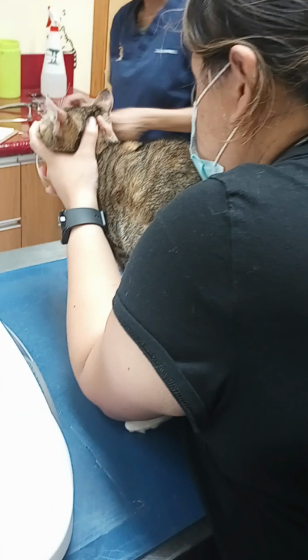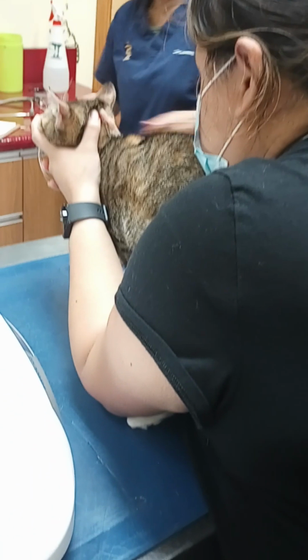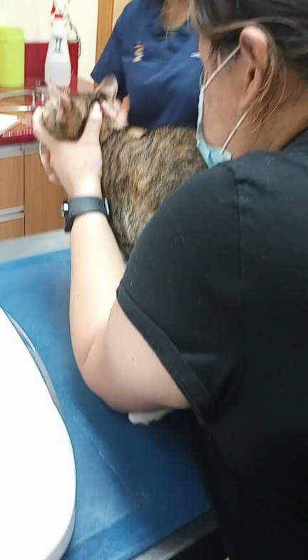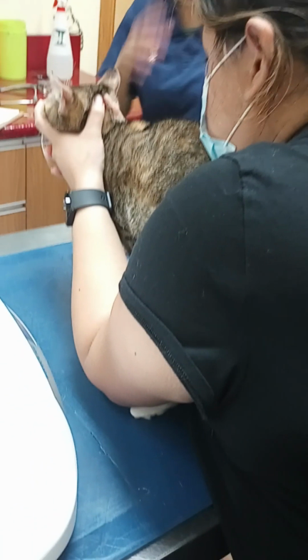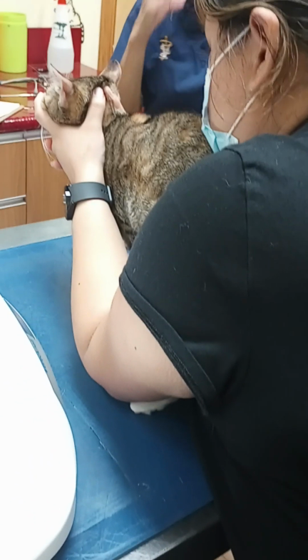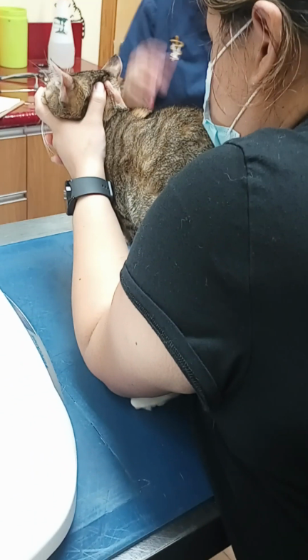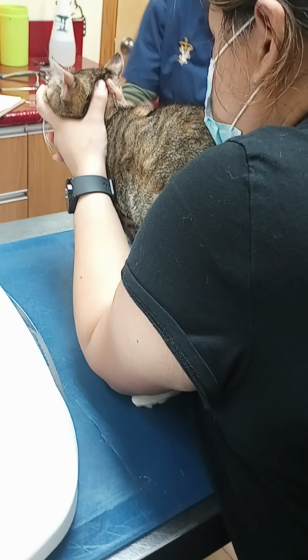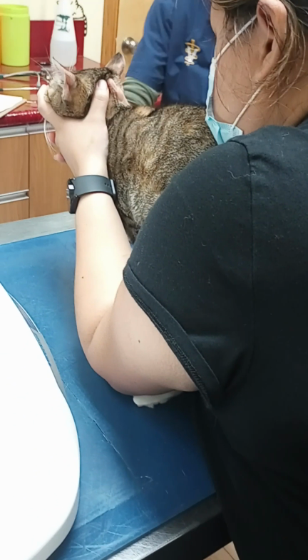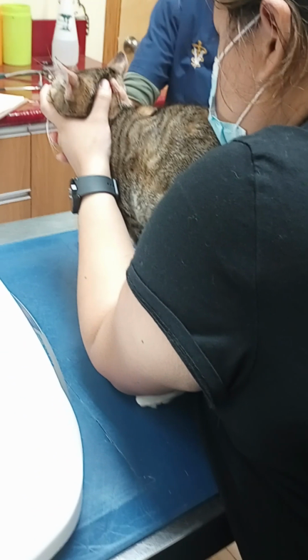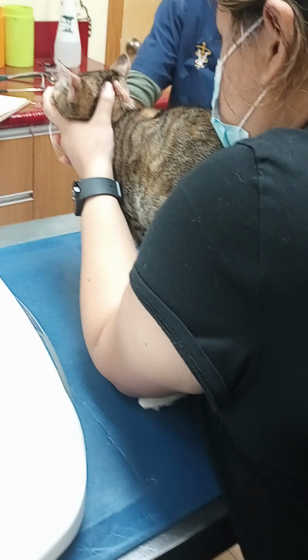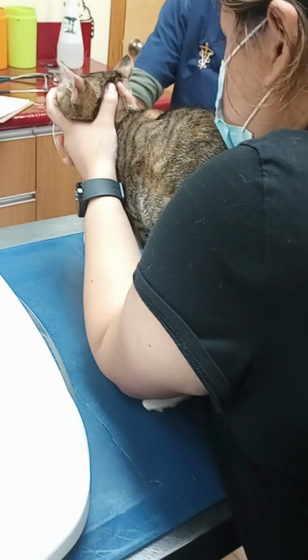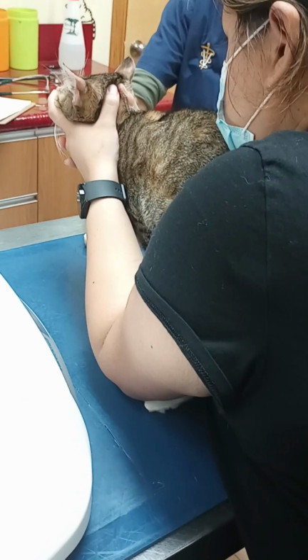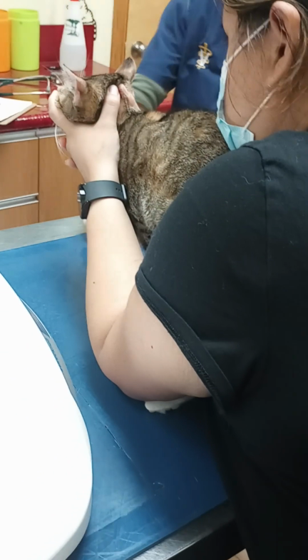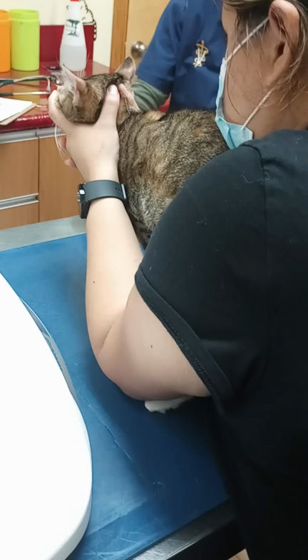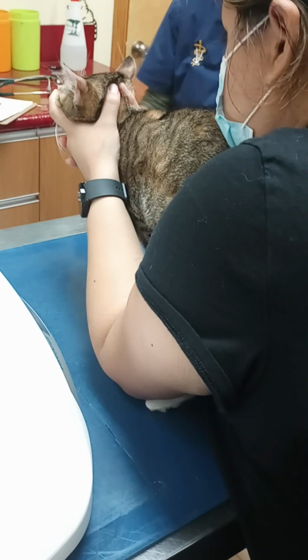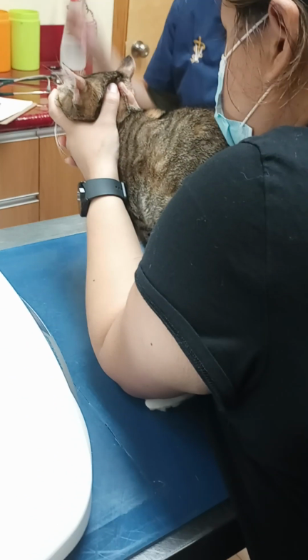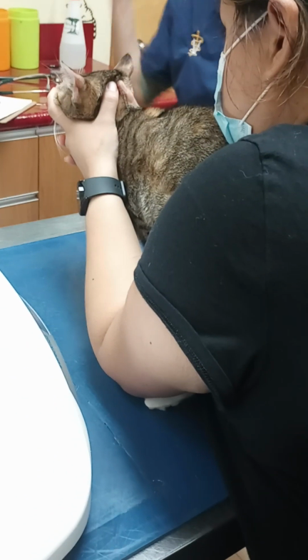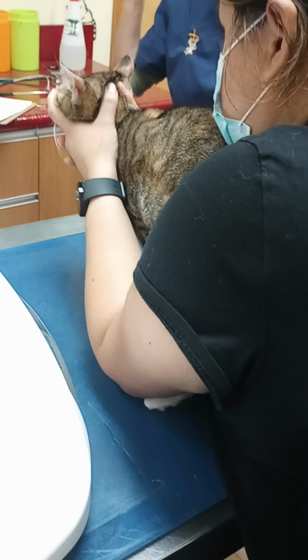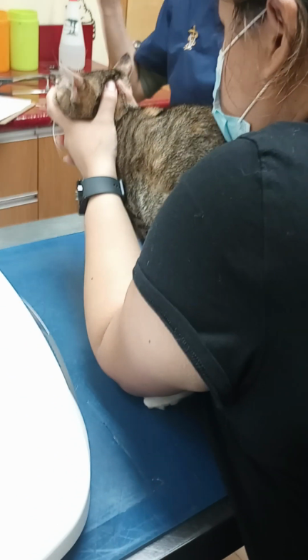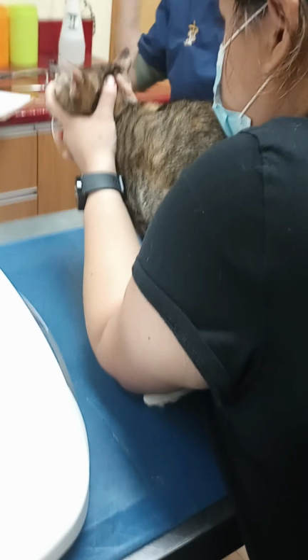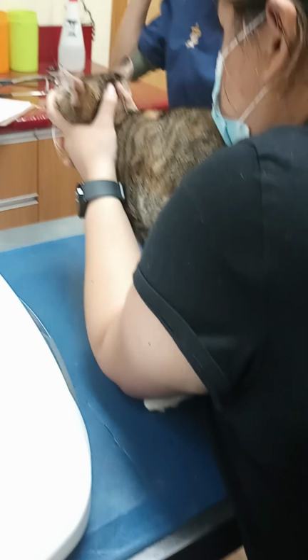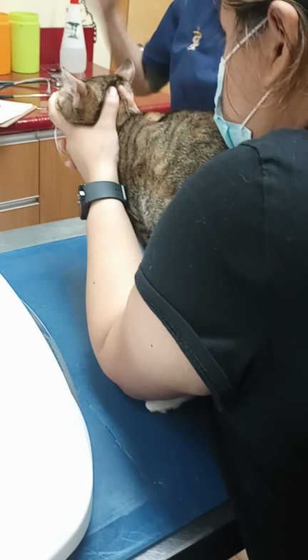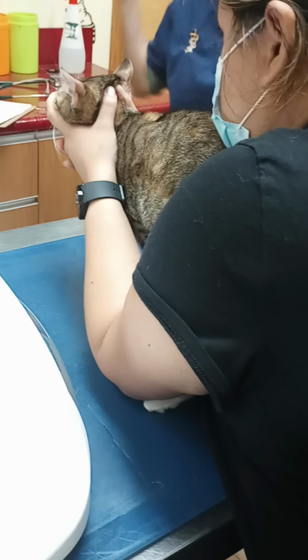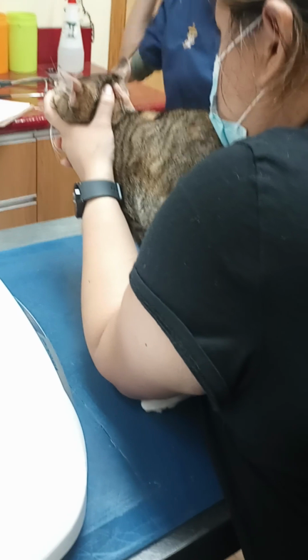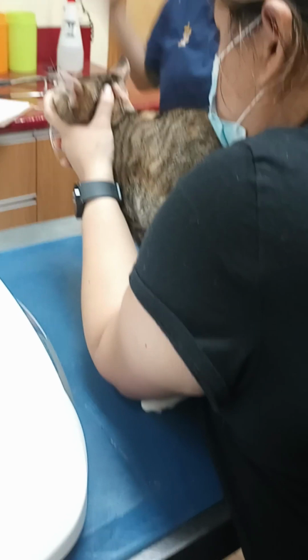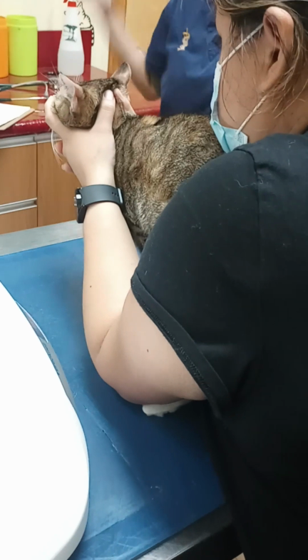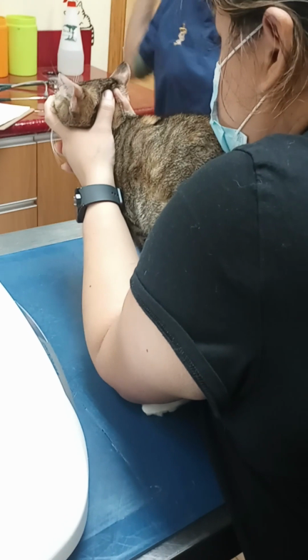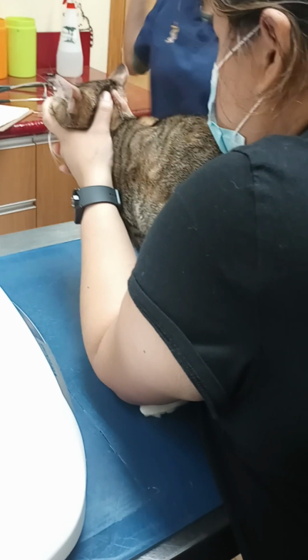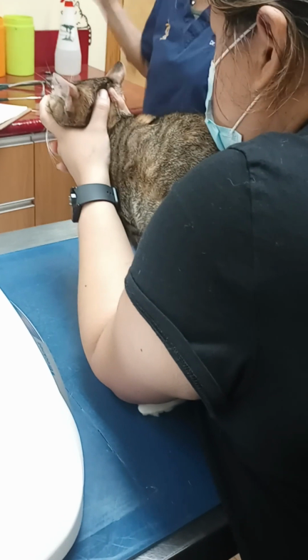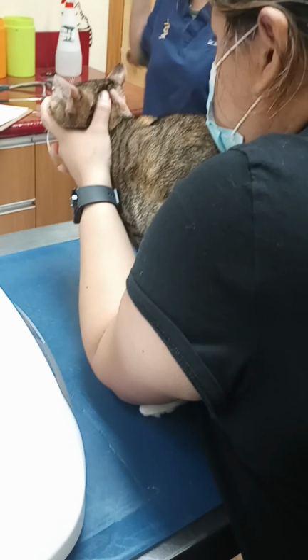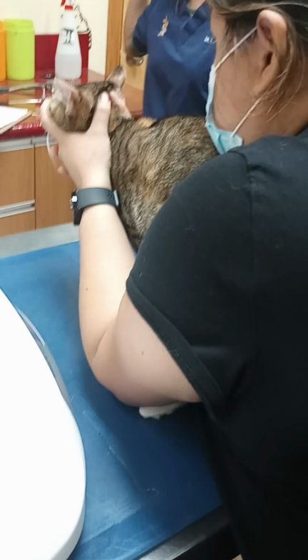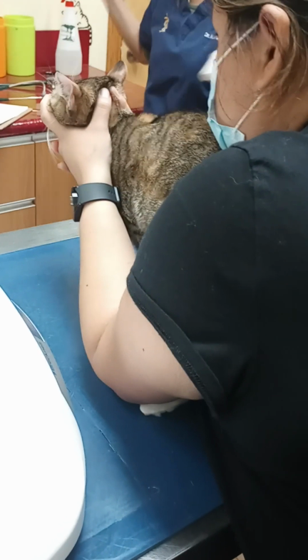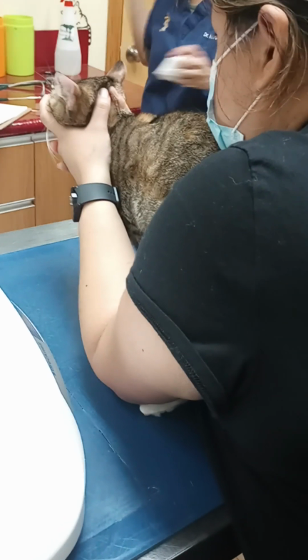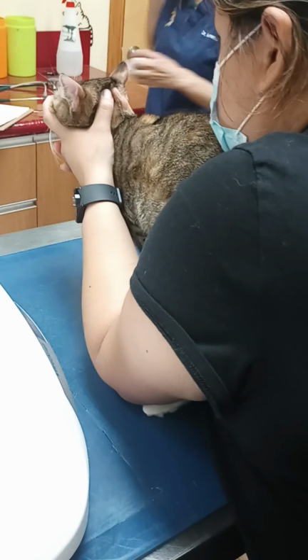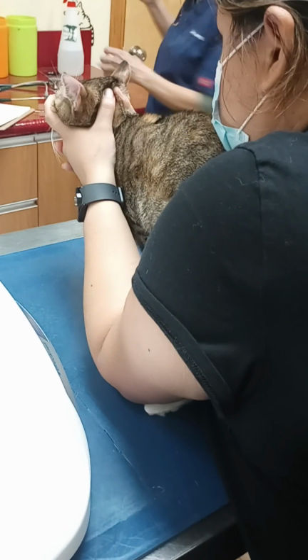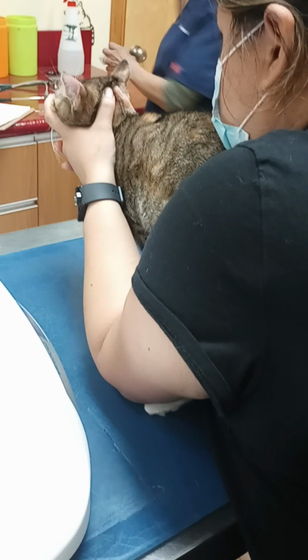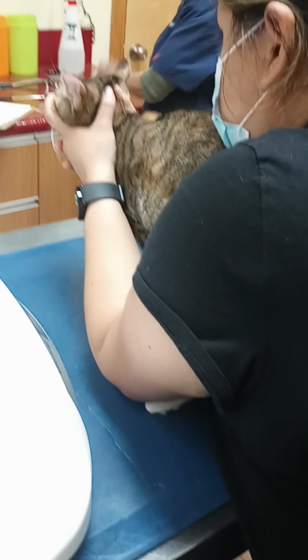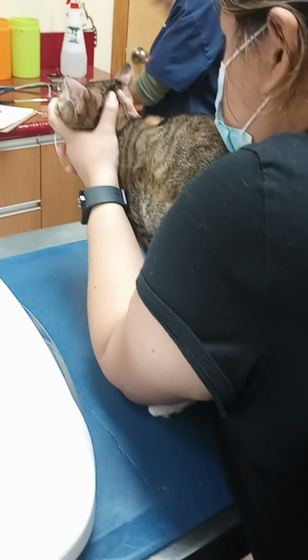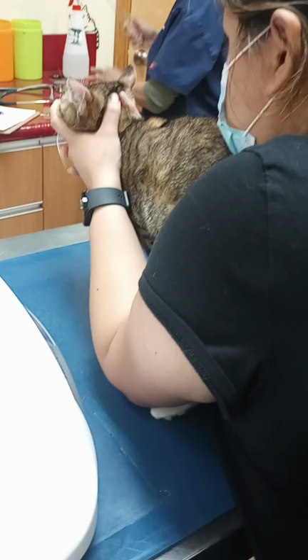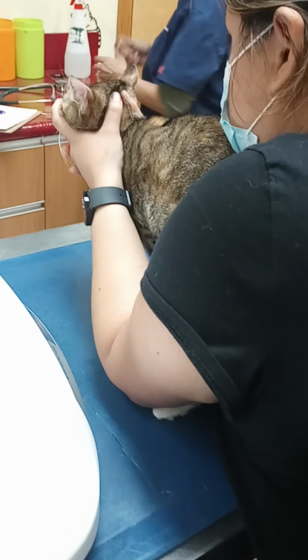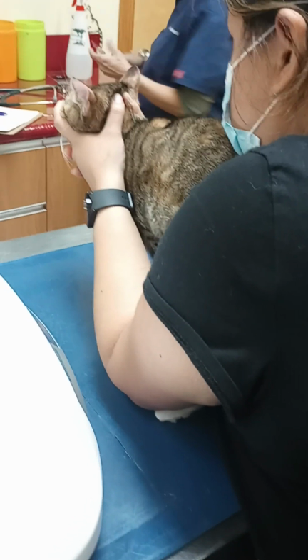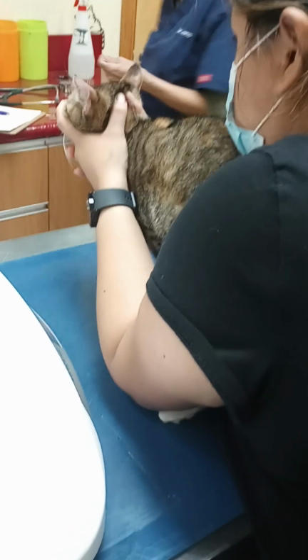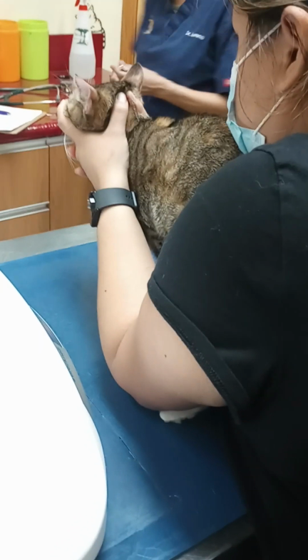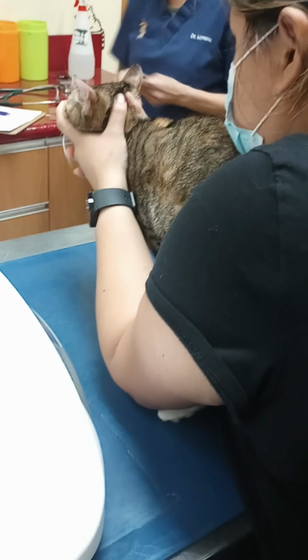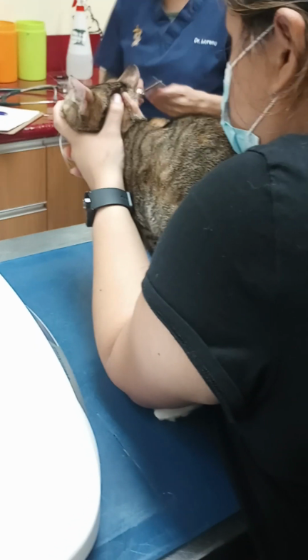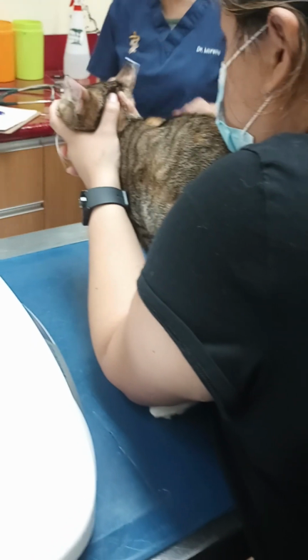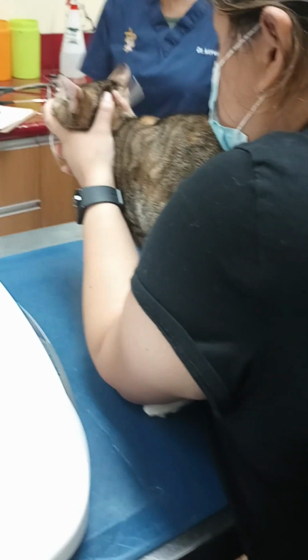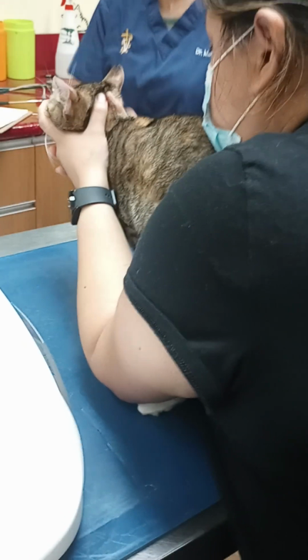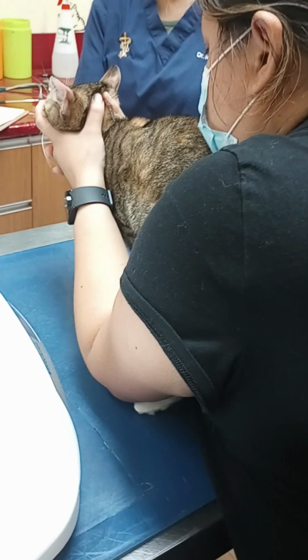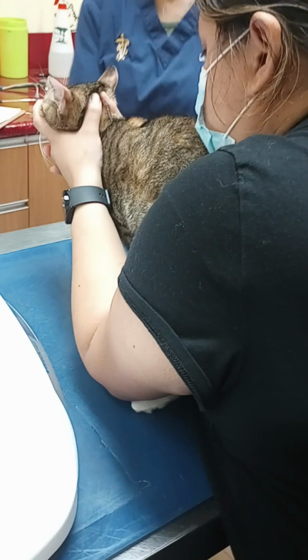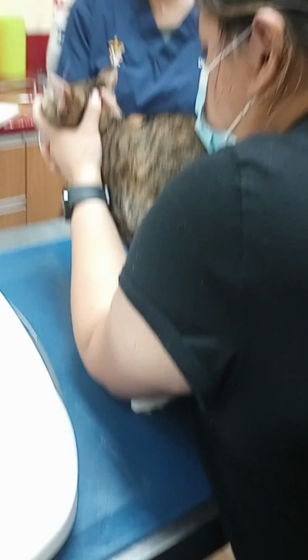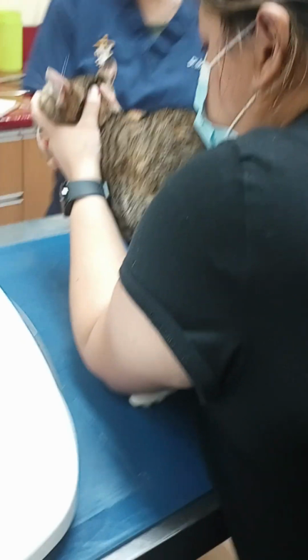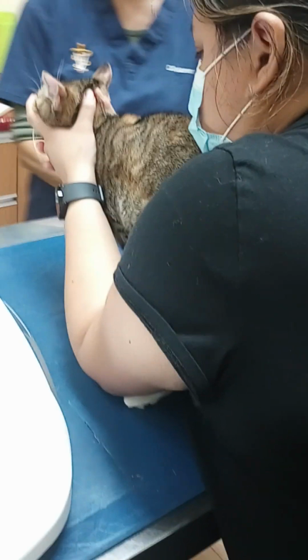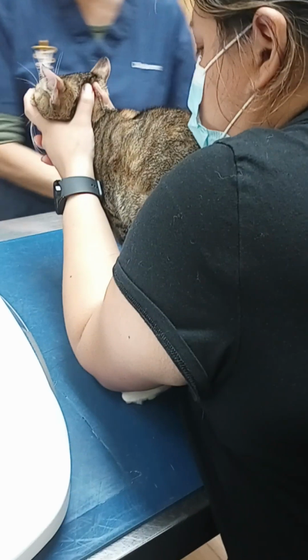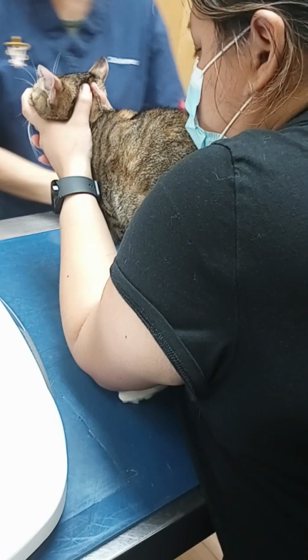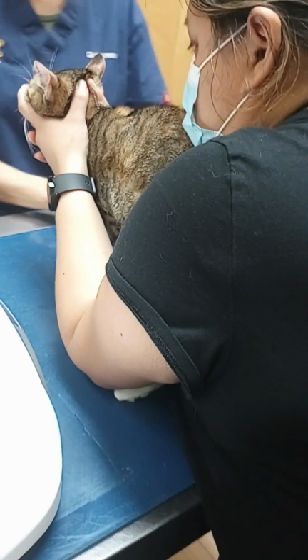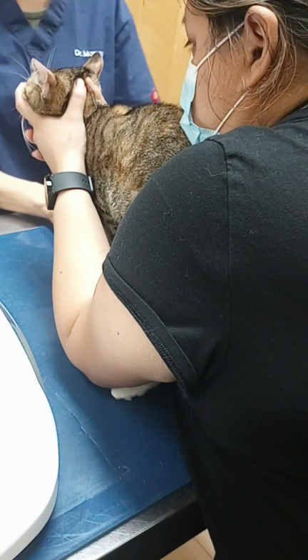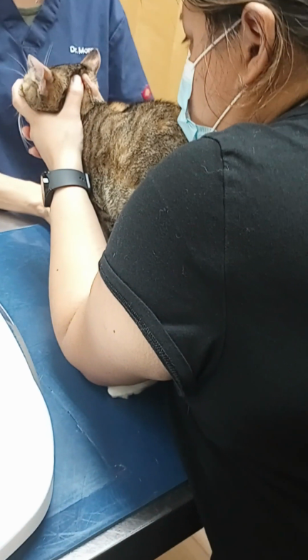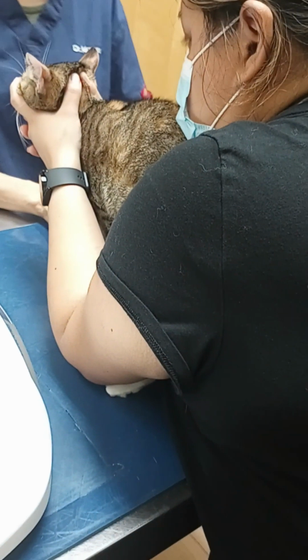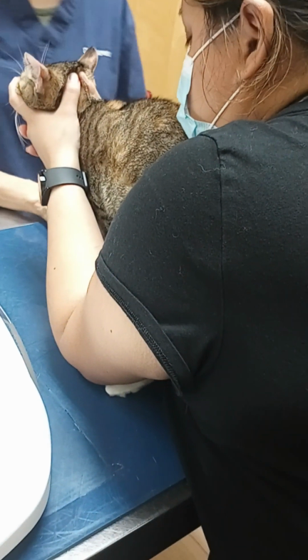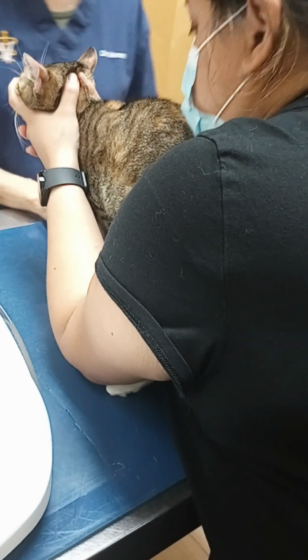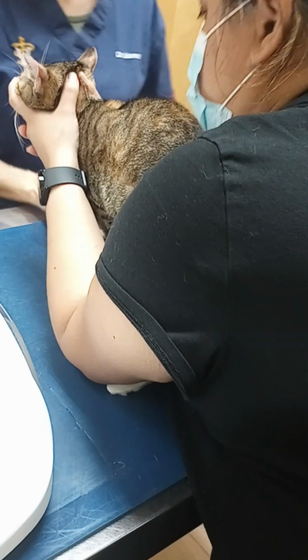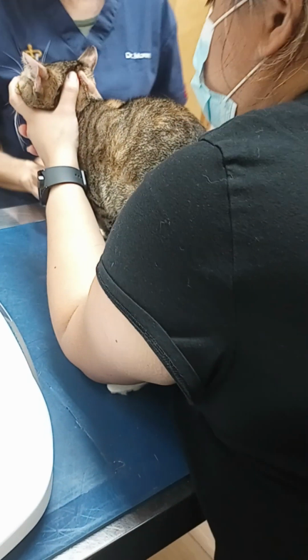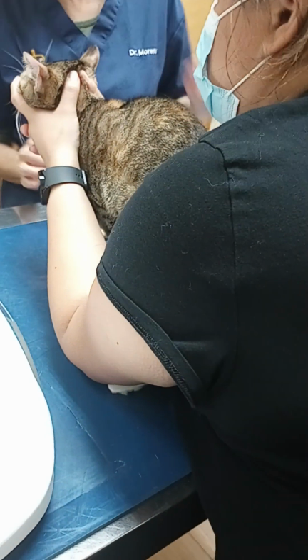With ear mites, they're really itchy — like they can't even control it. They're just constantly itching. Let's check her teeth a little bit.